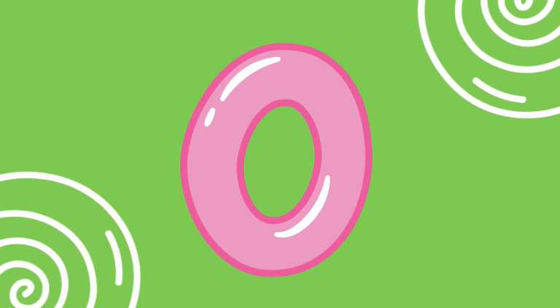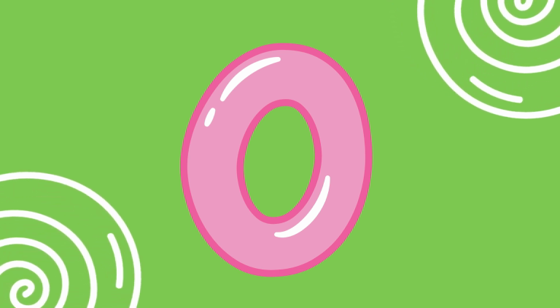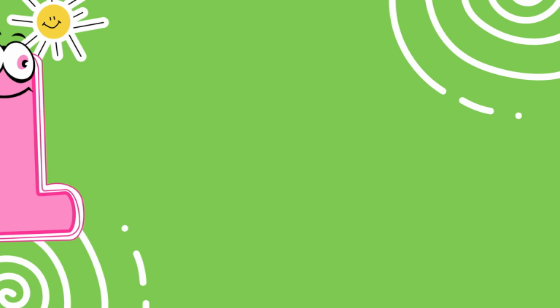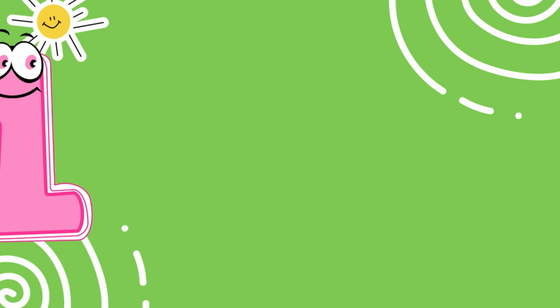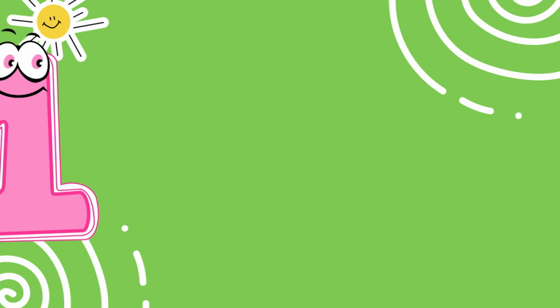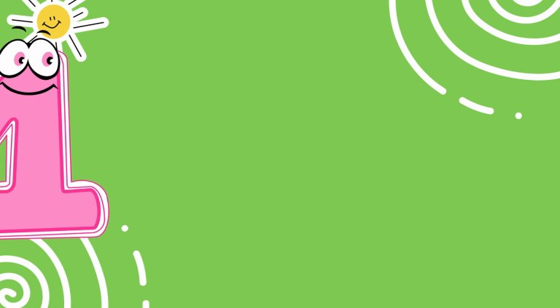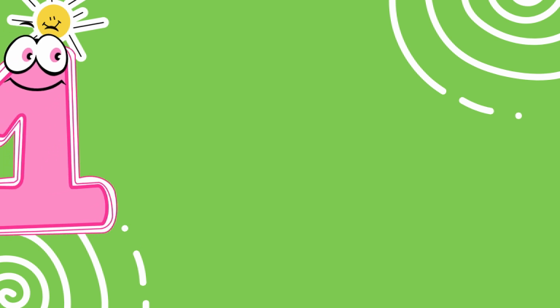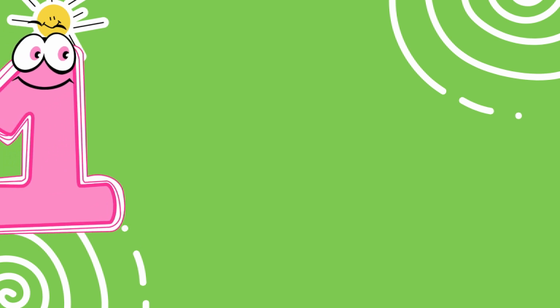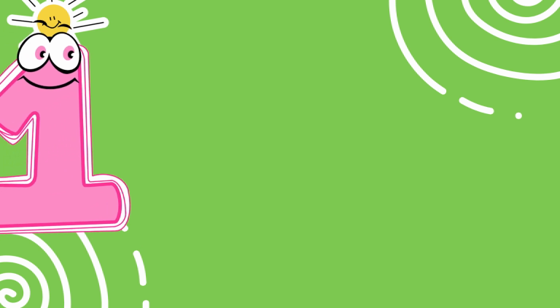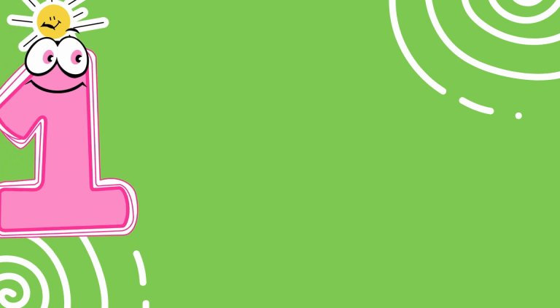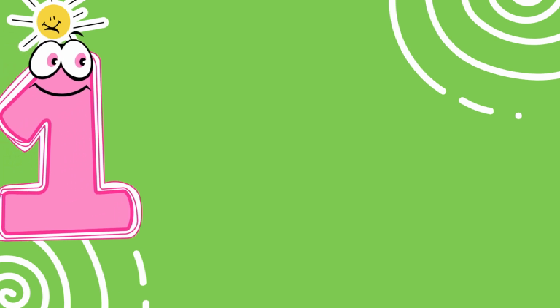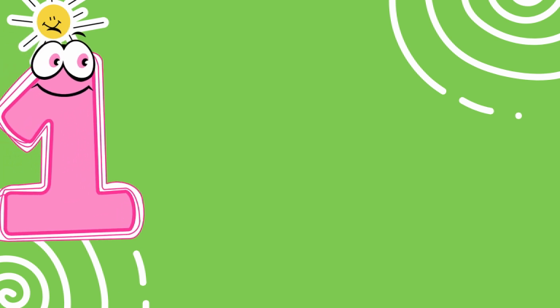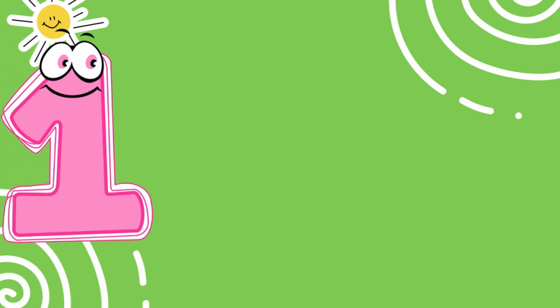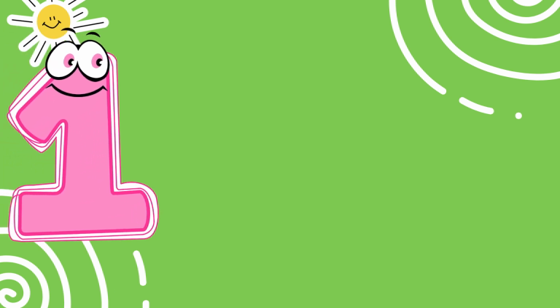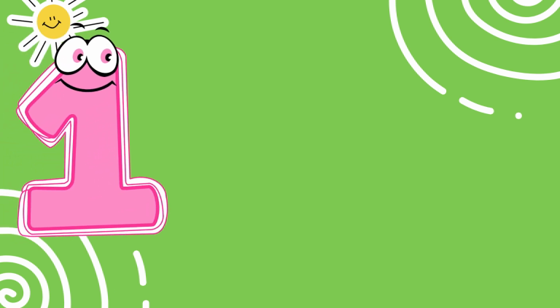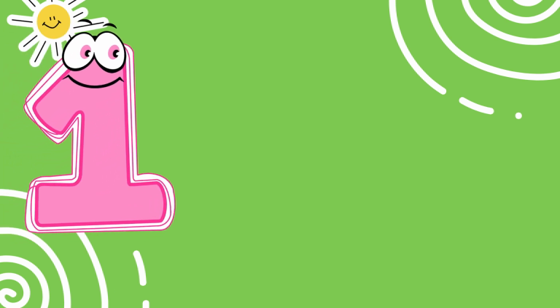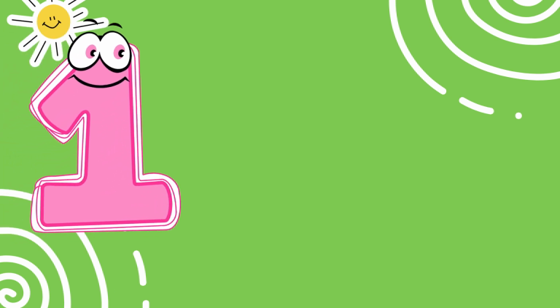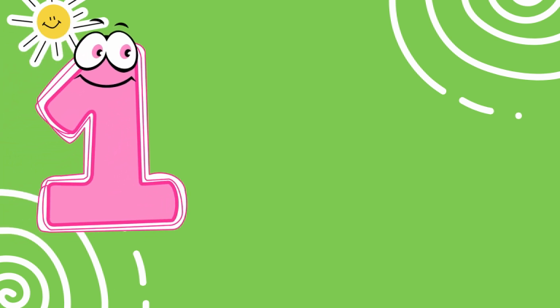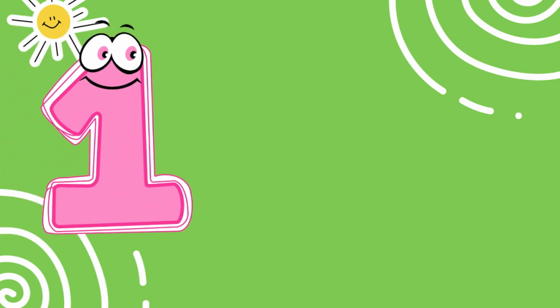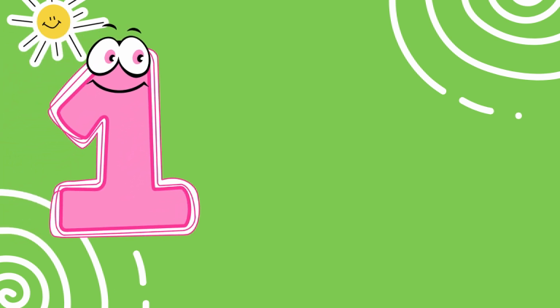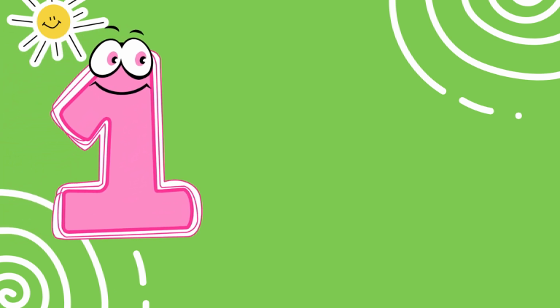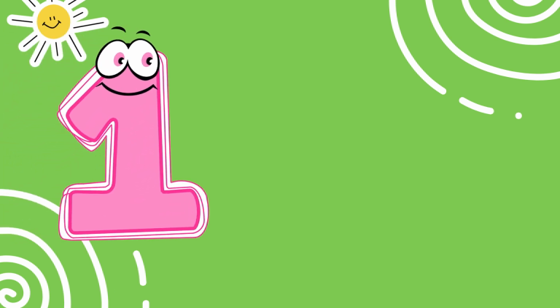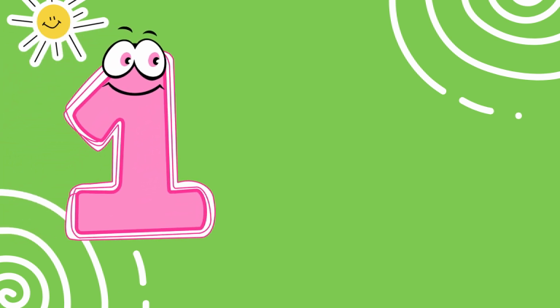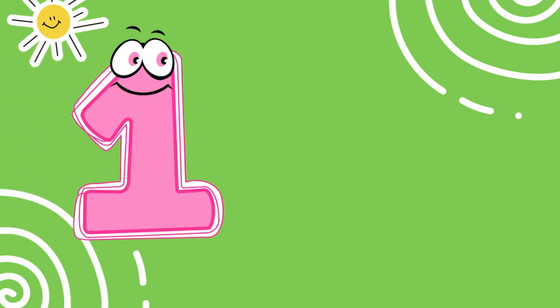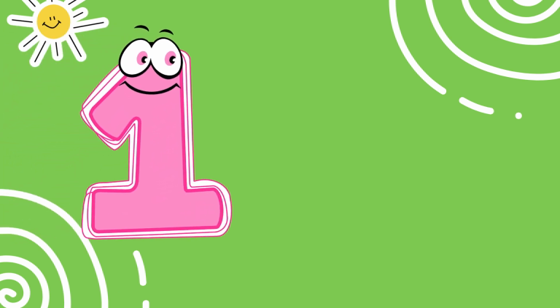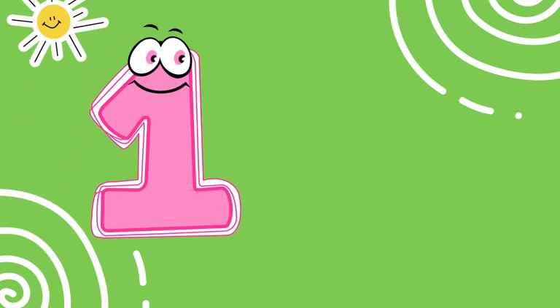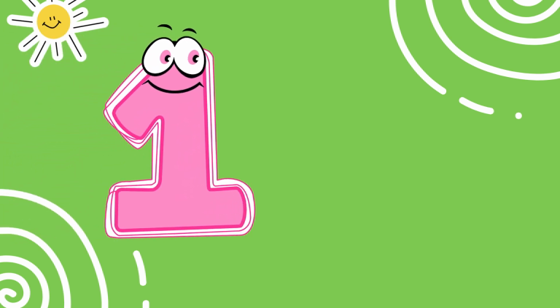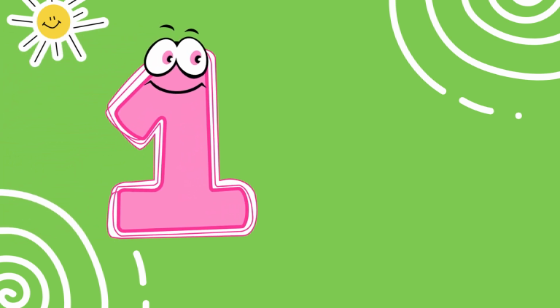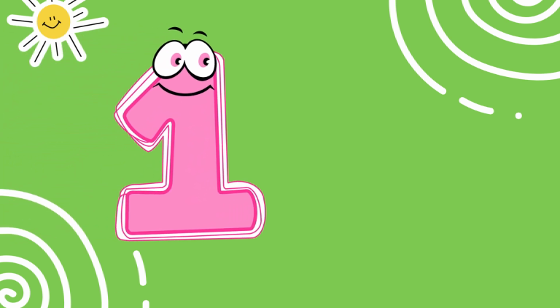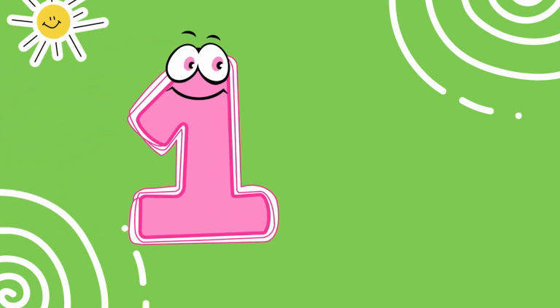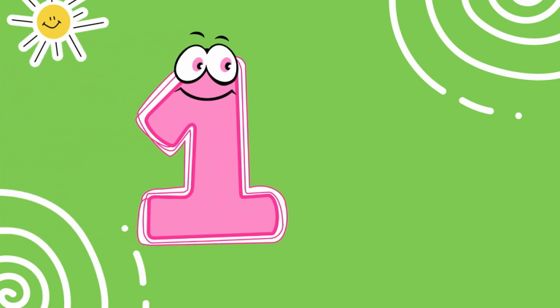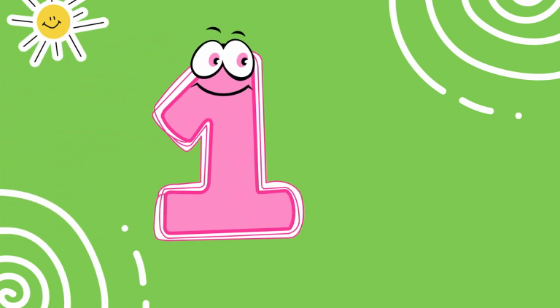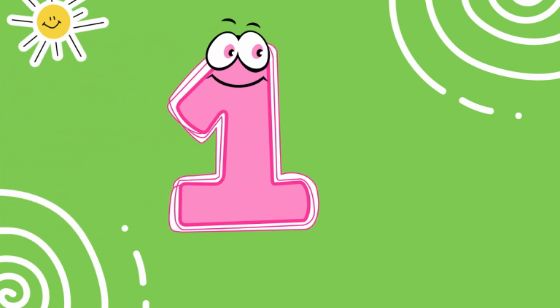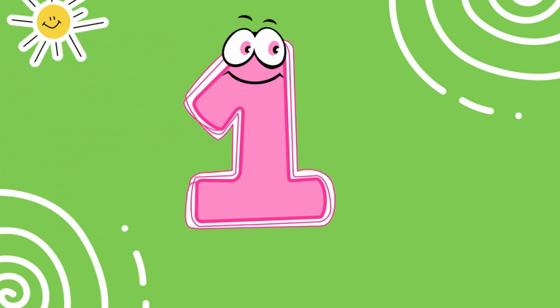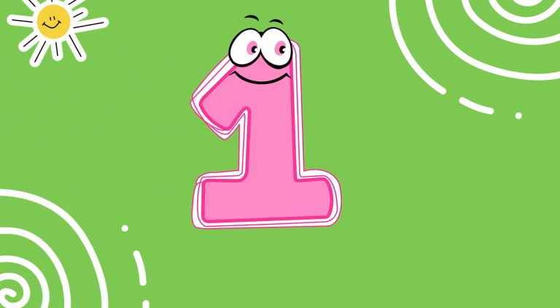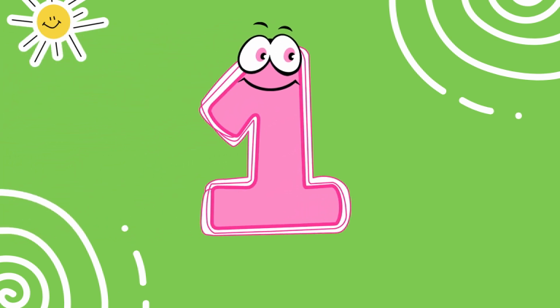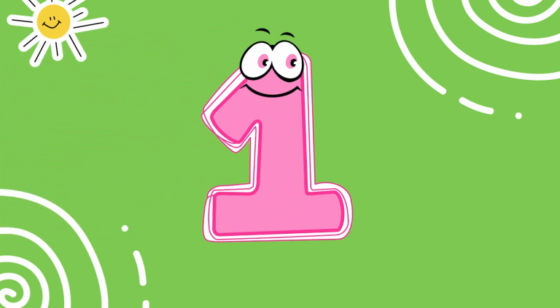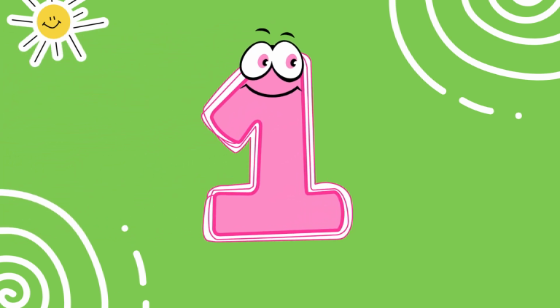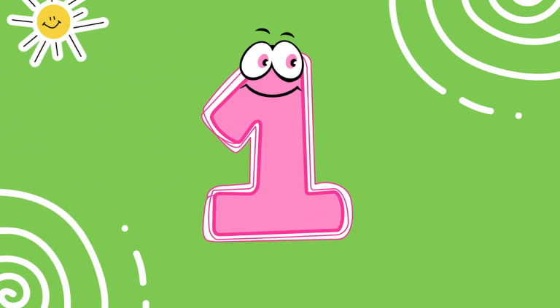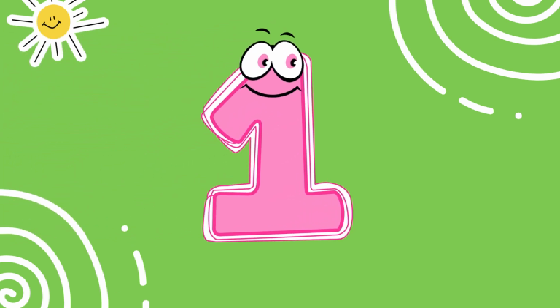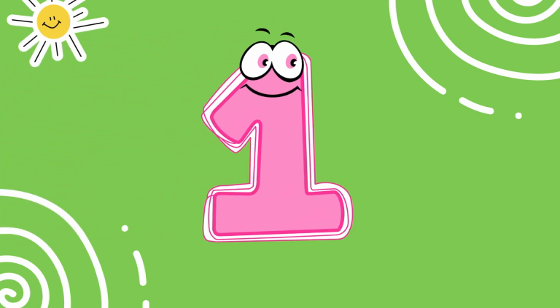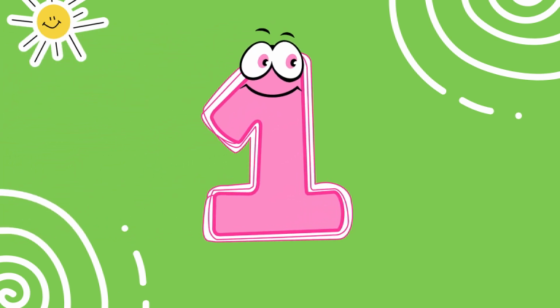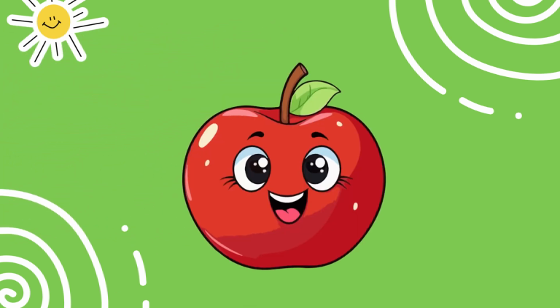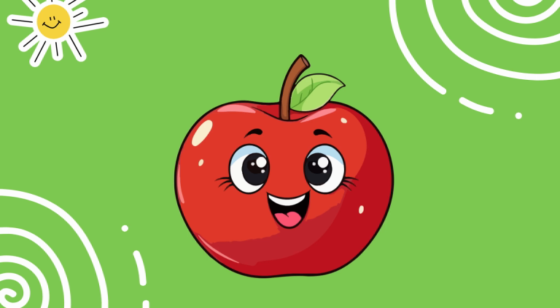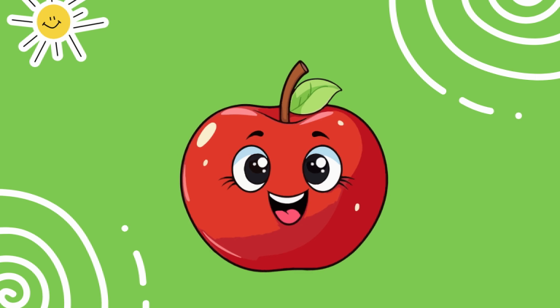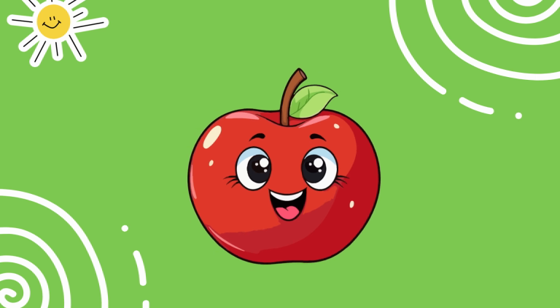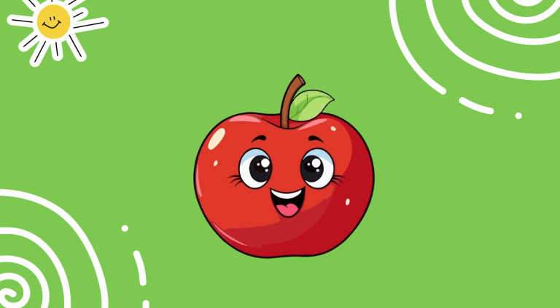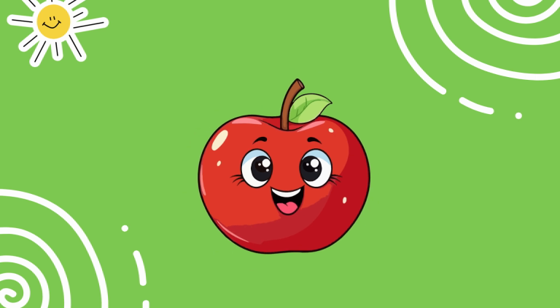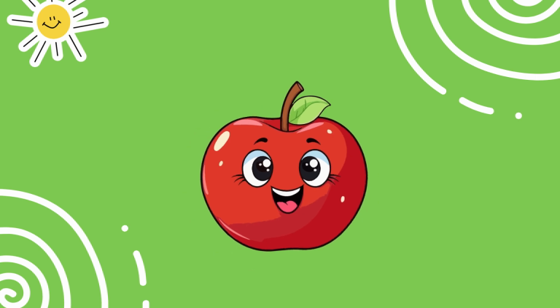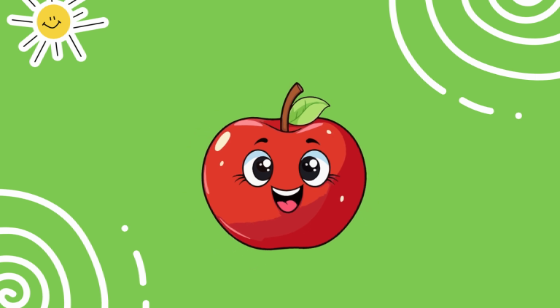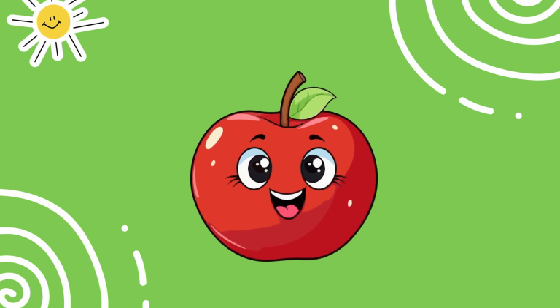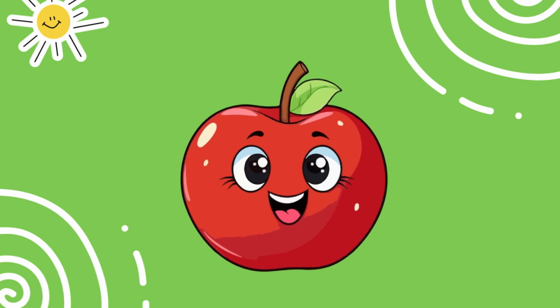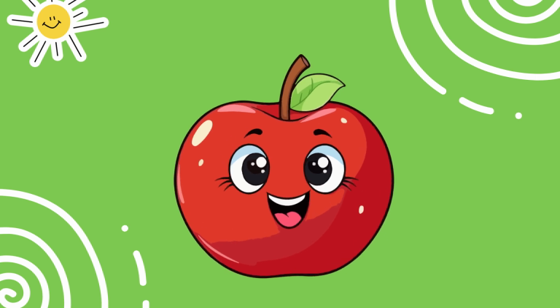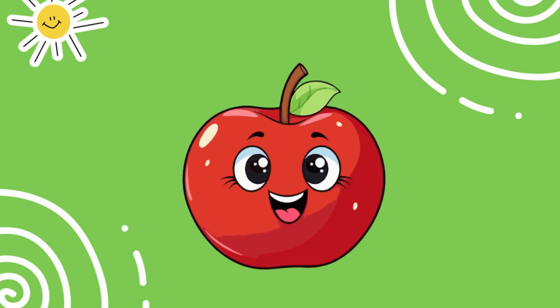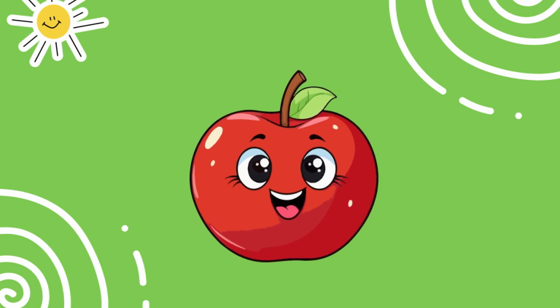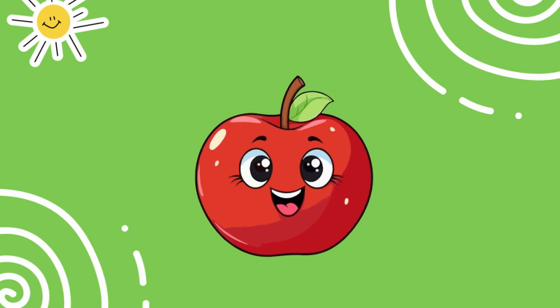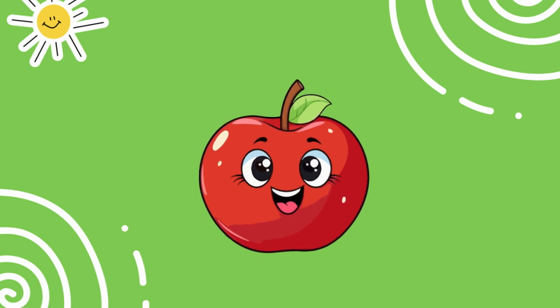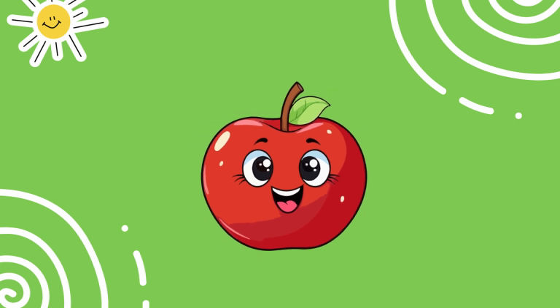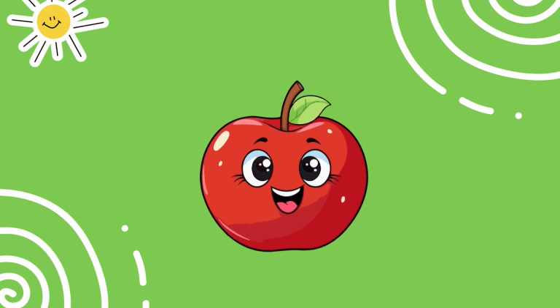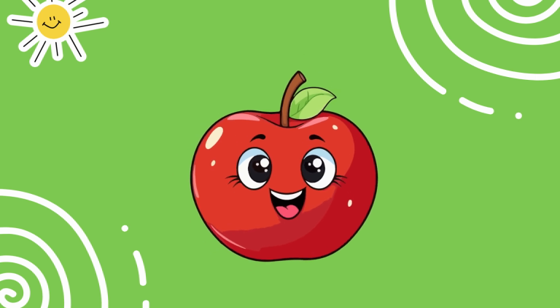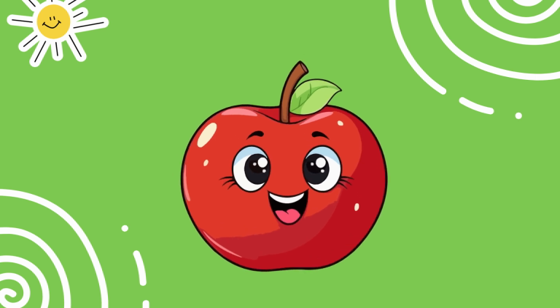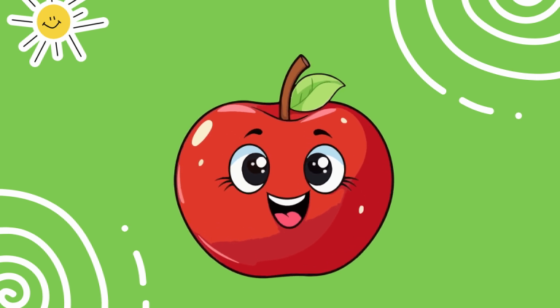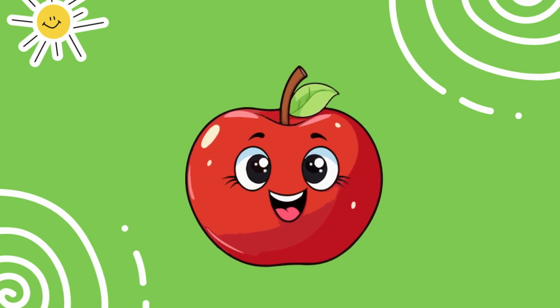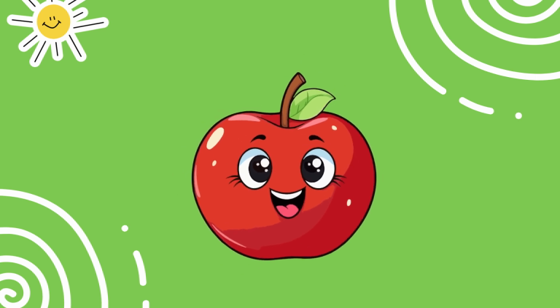This is the number one. One means just one thing. Look, there's one apple. Can you say one?